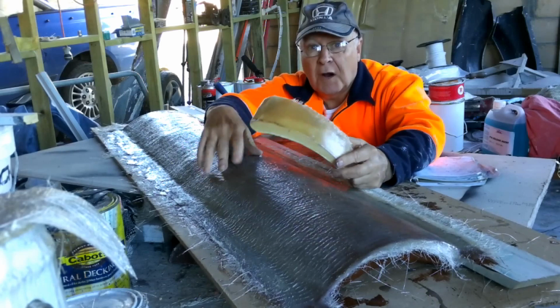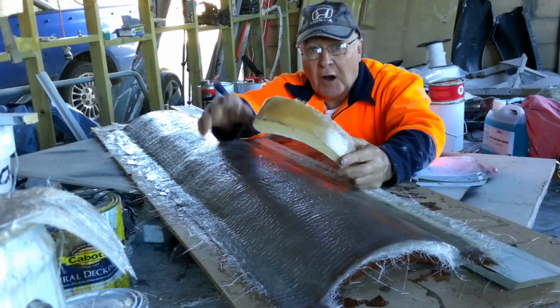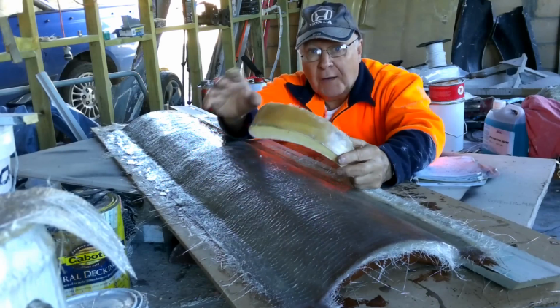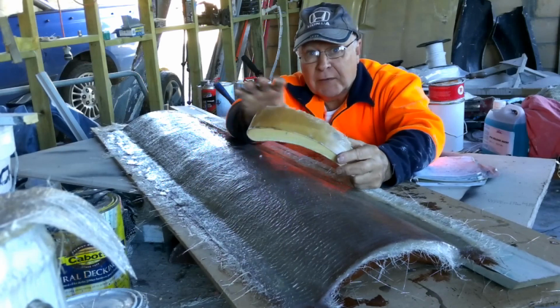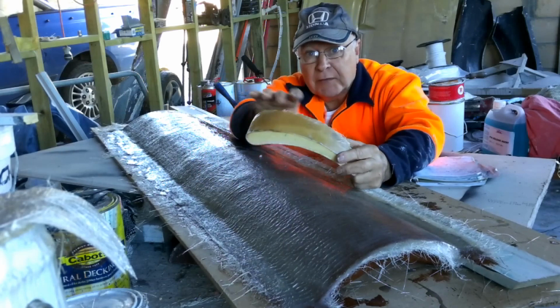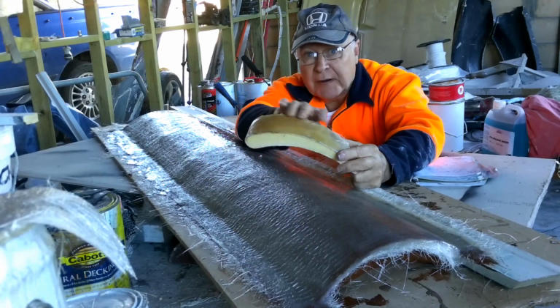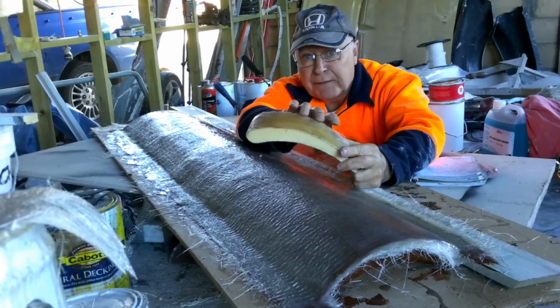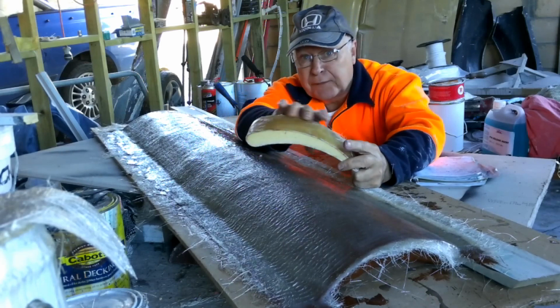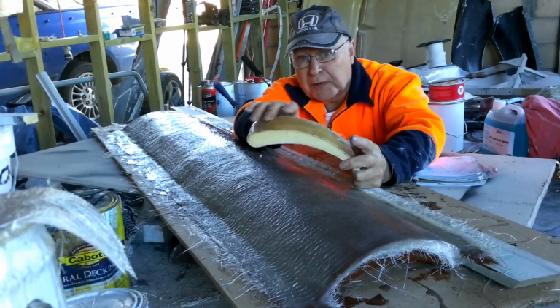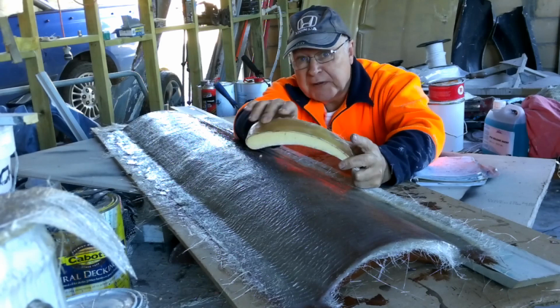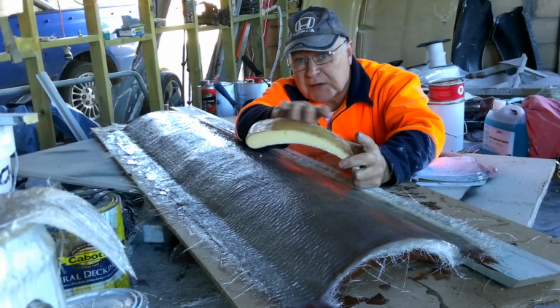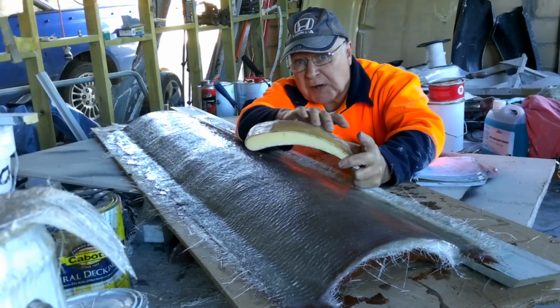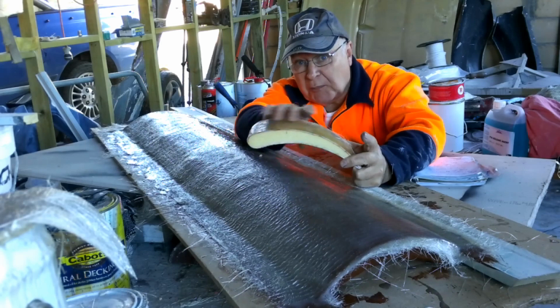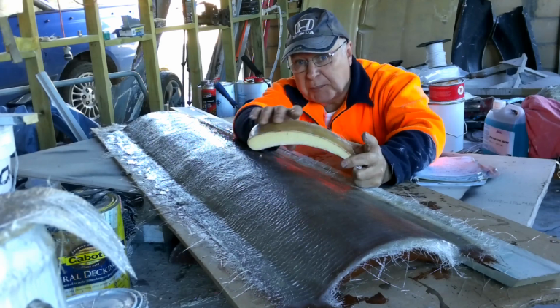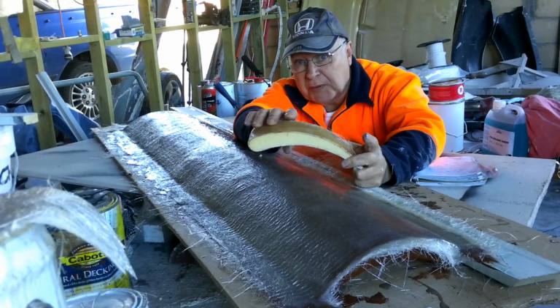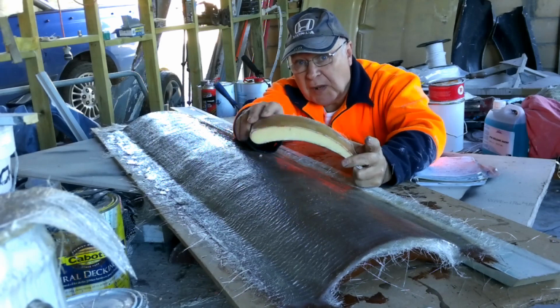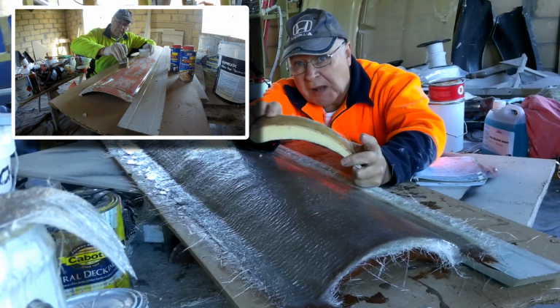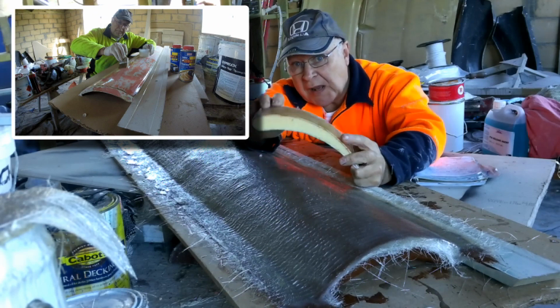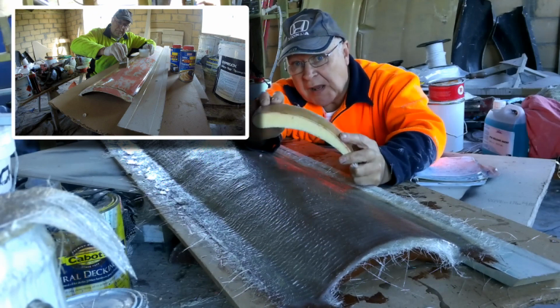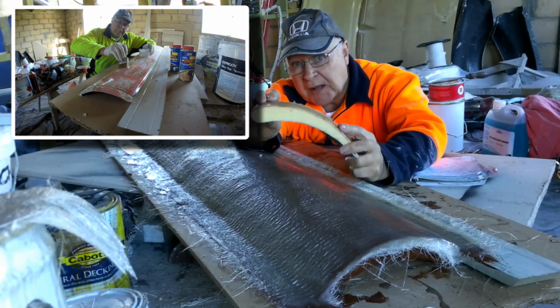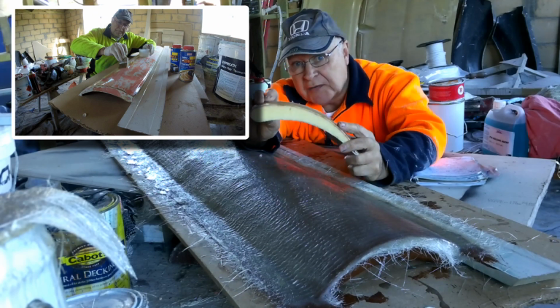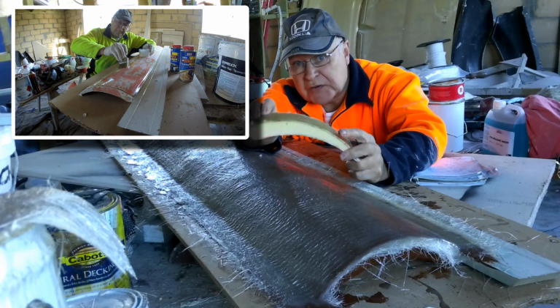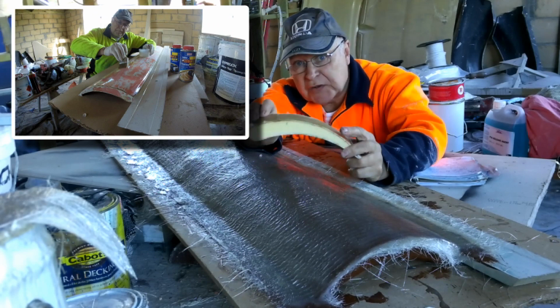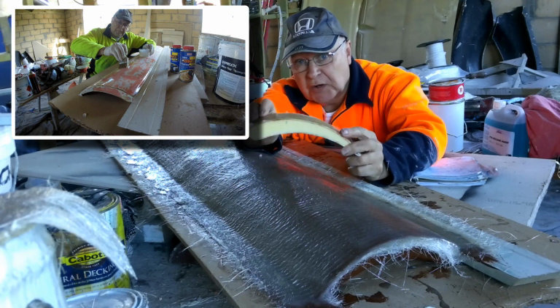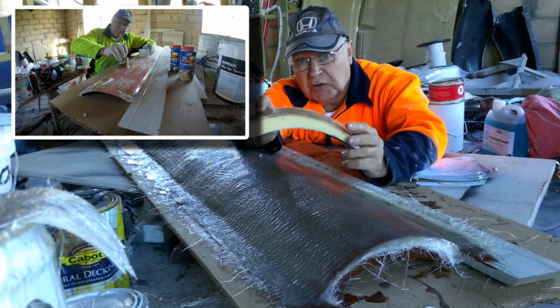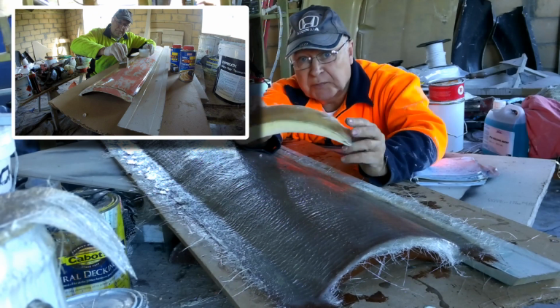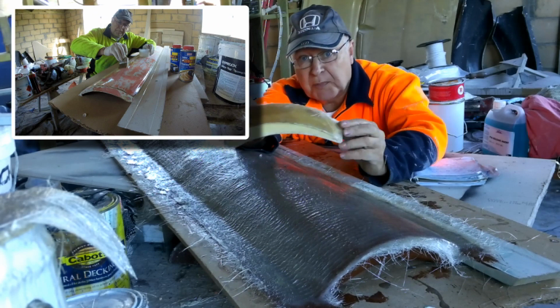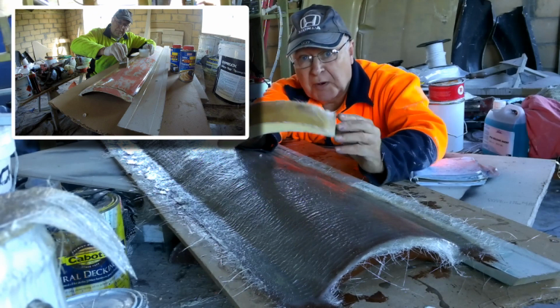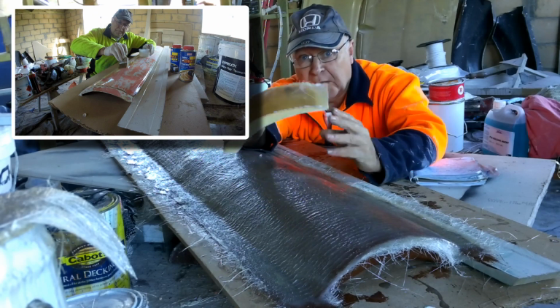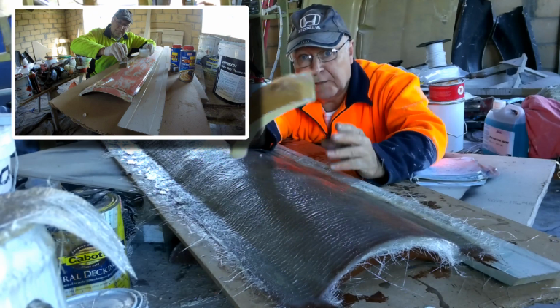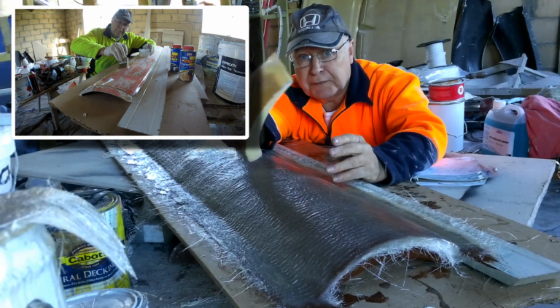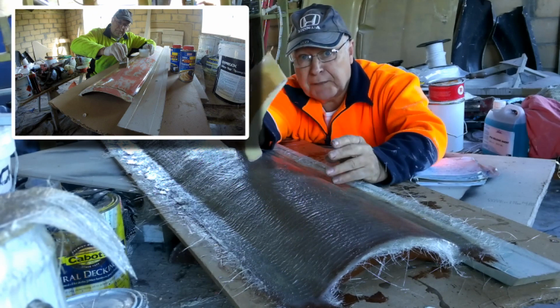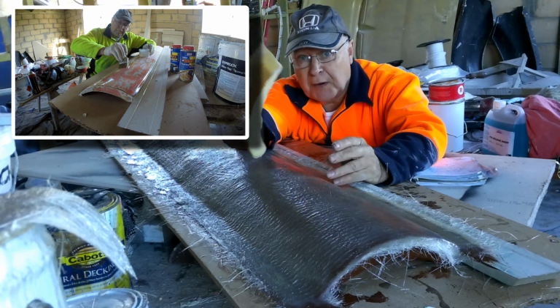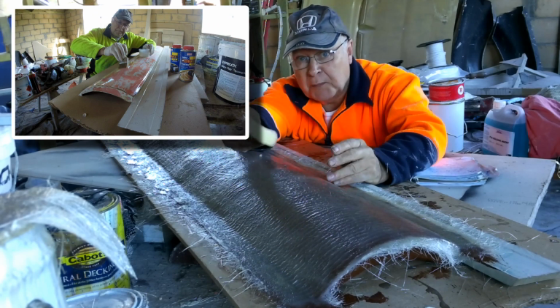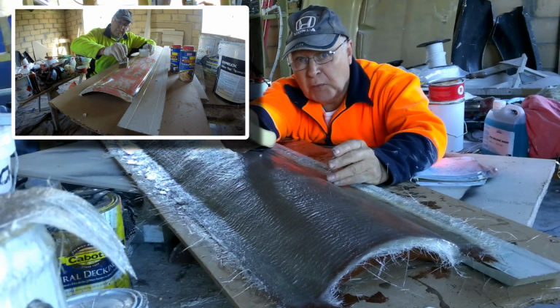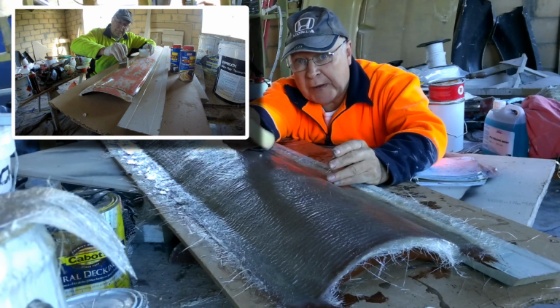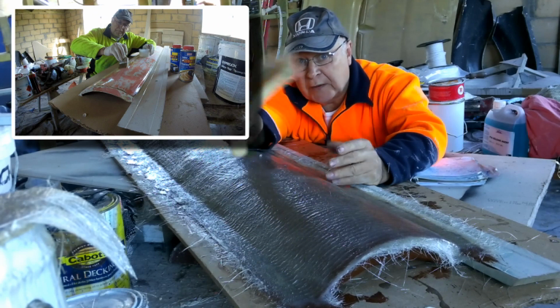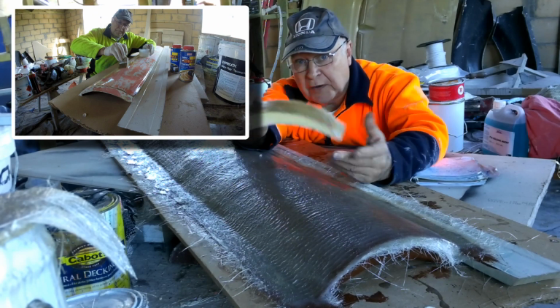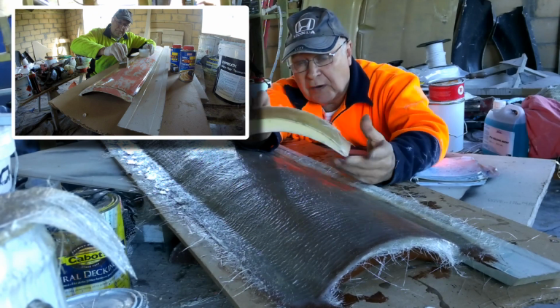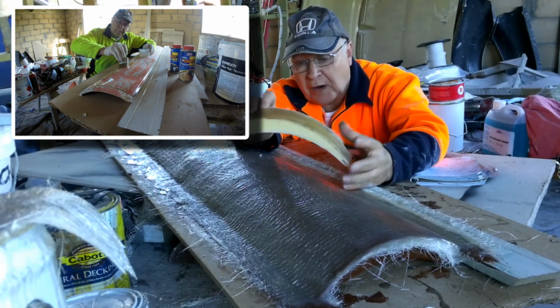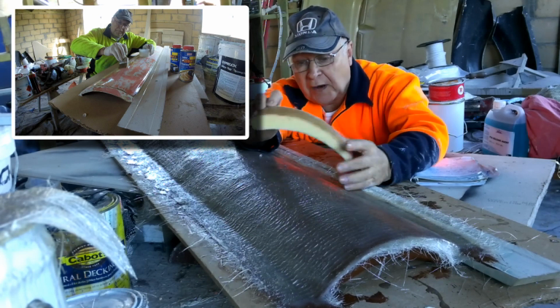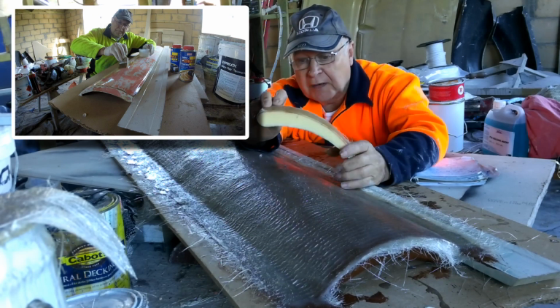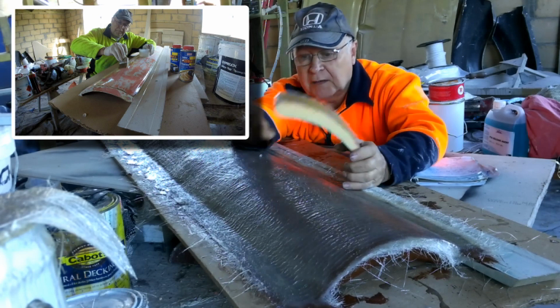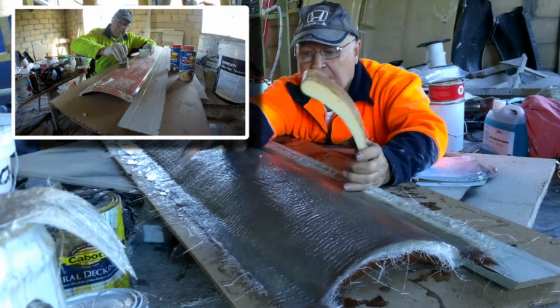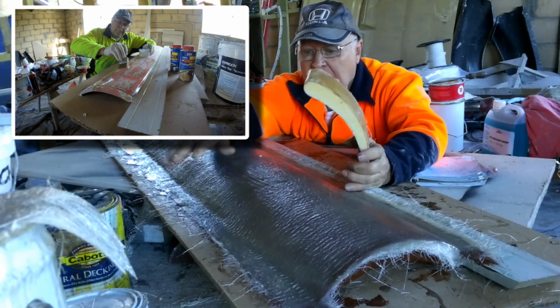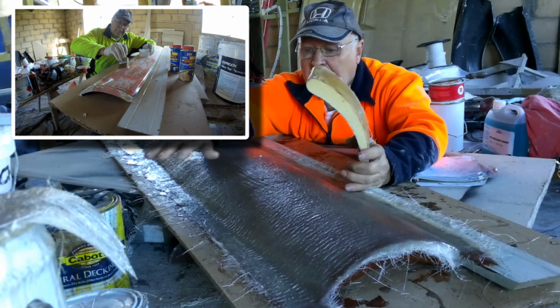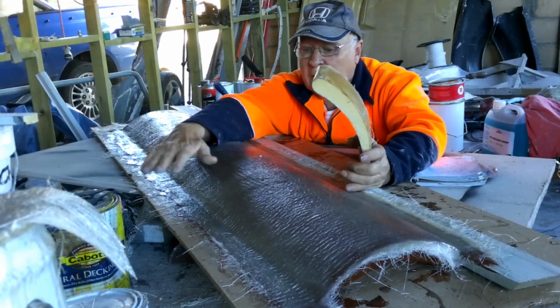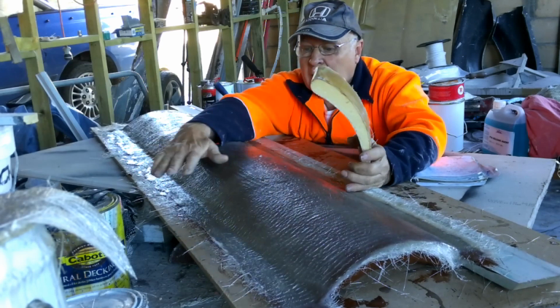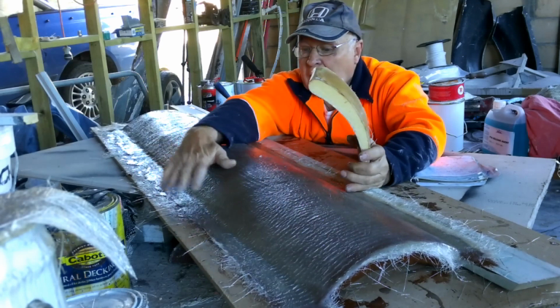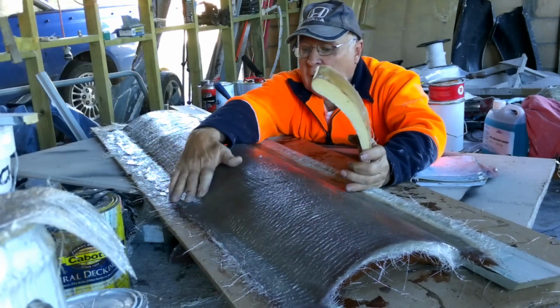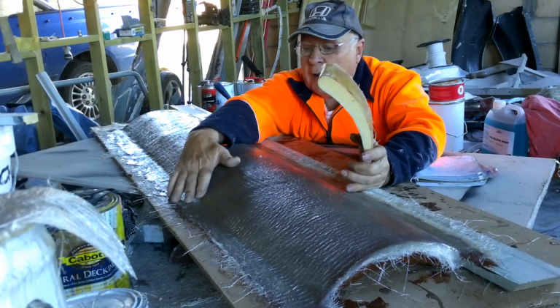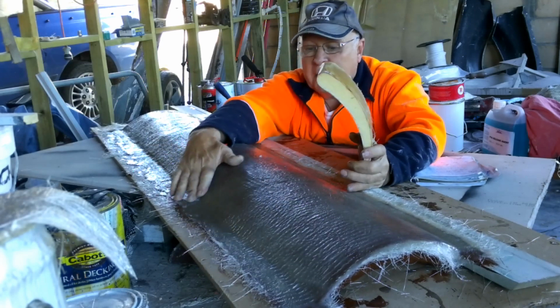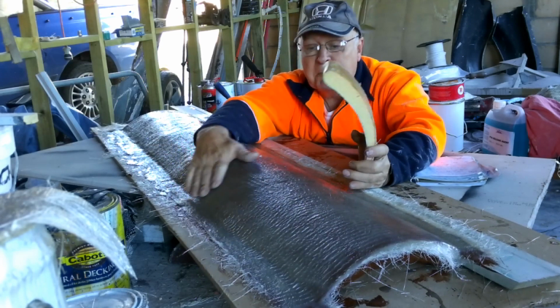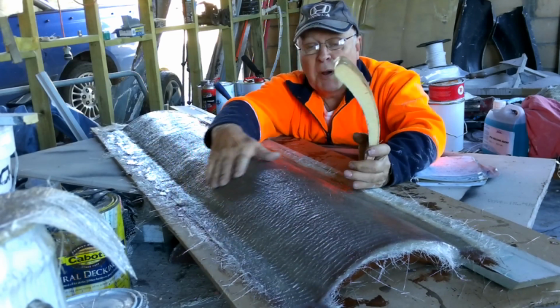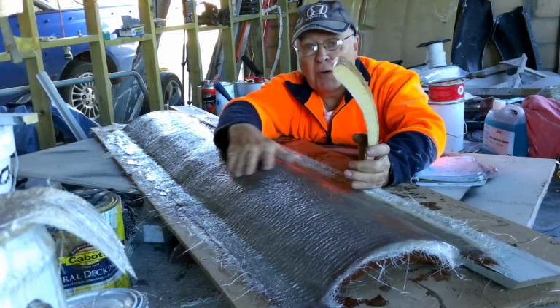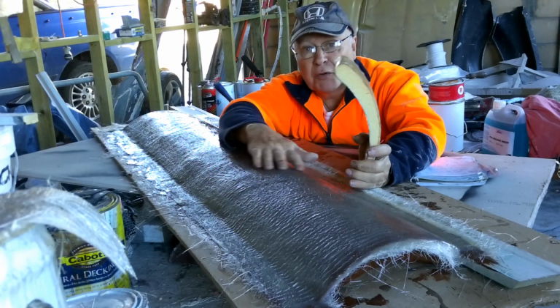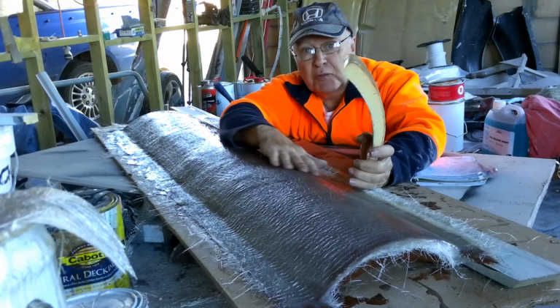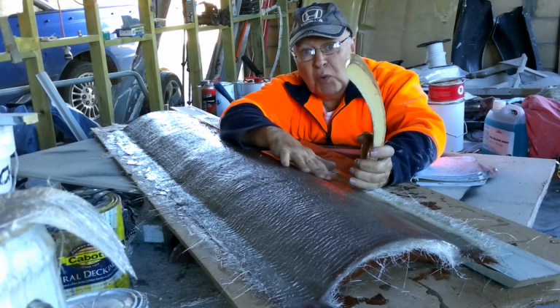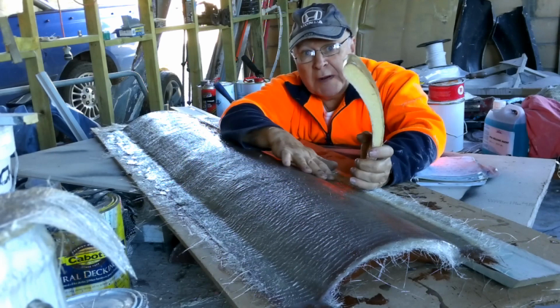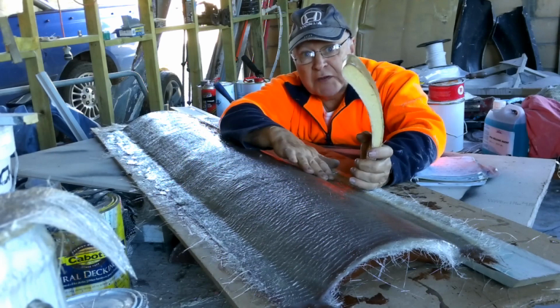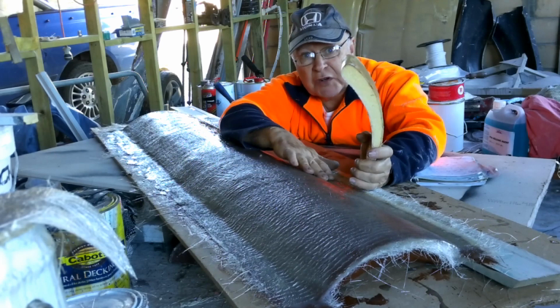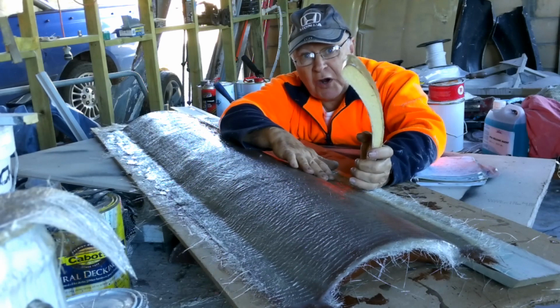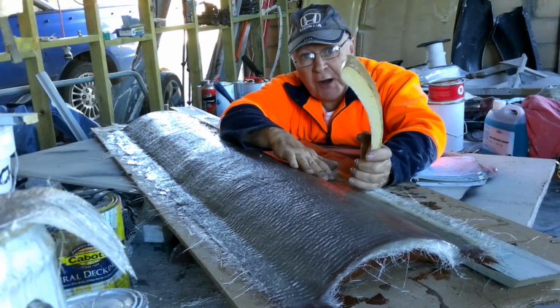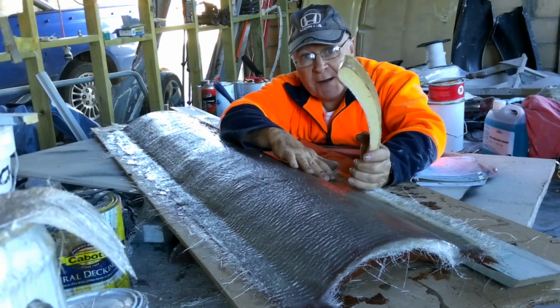I've already fully sculpted and sealed my foam wing die and moulded one side.